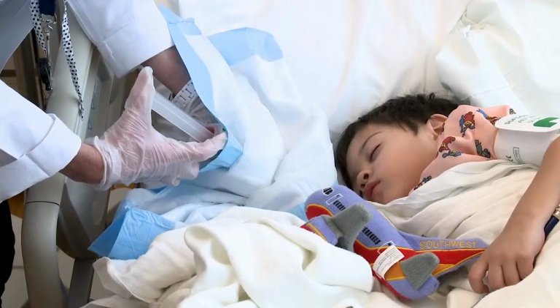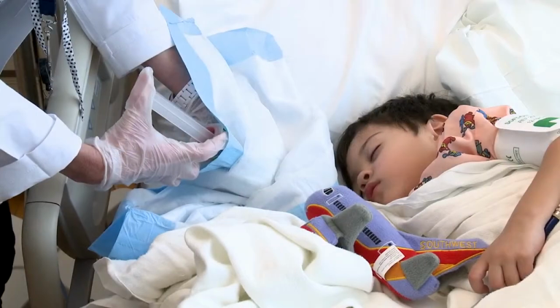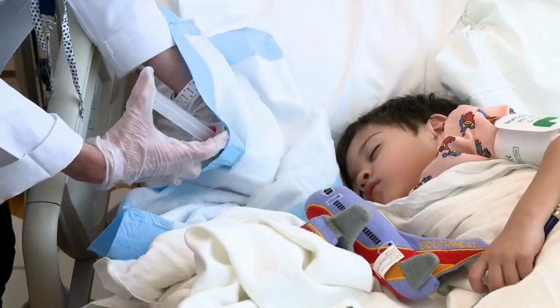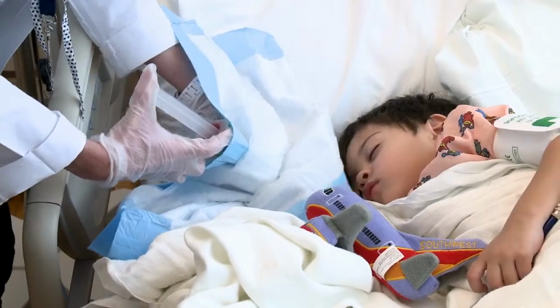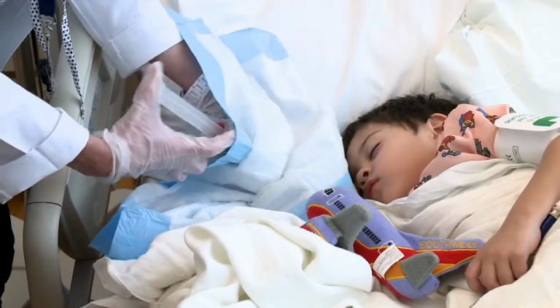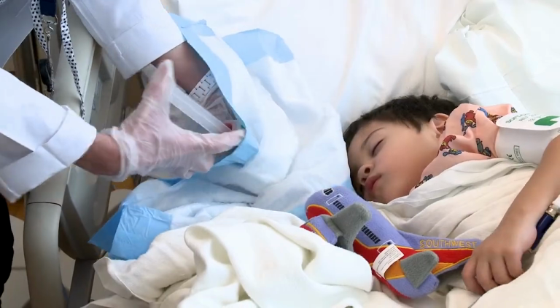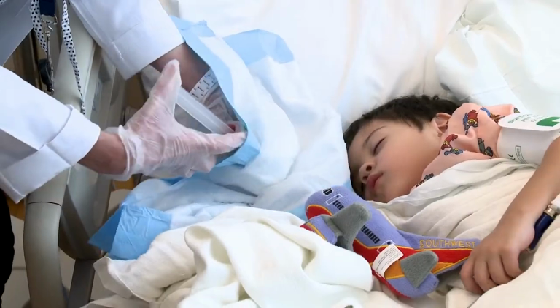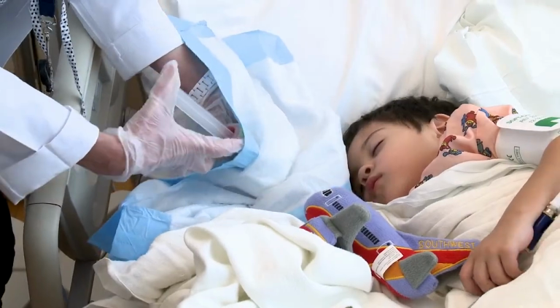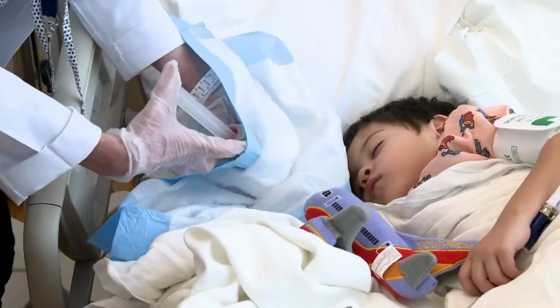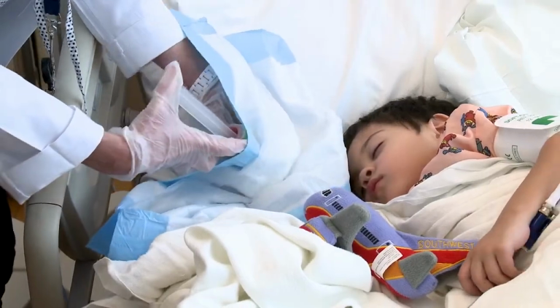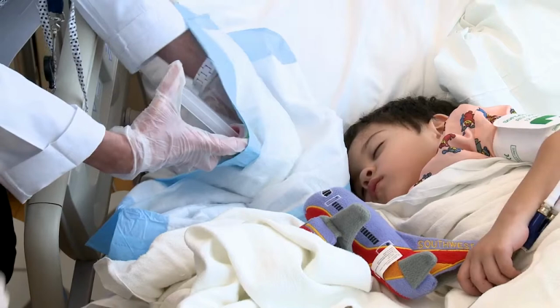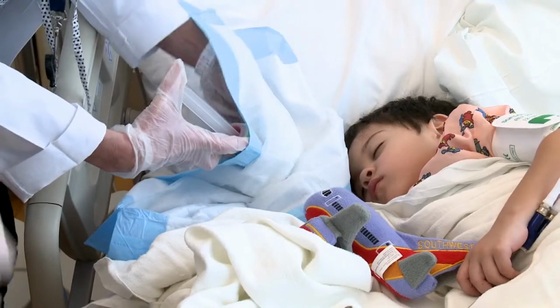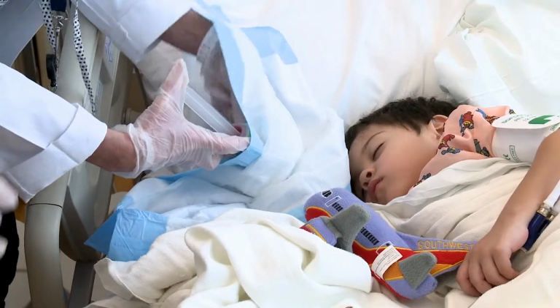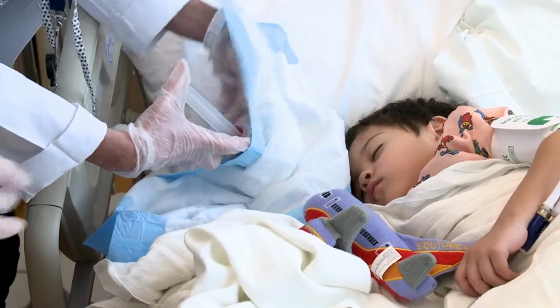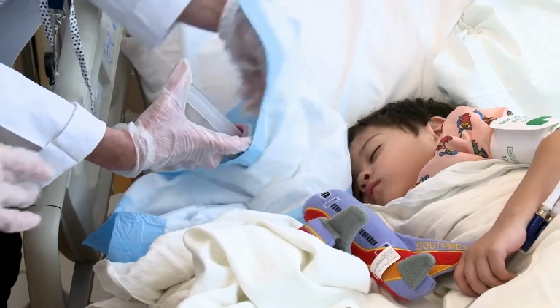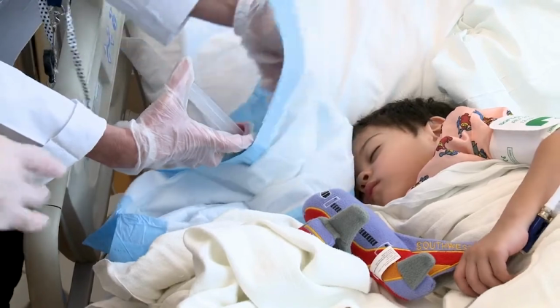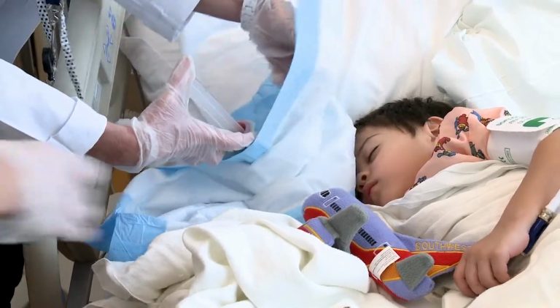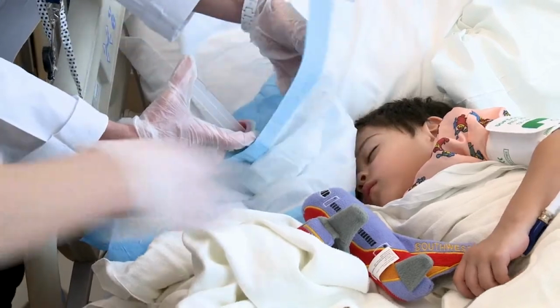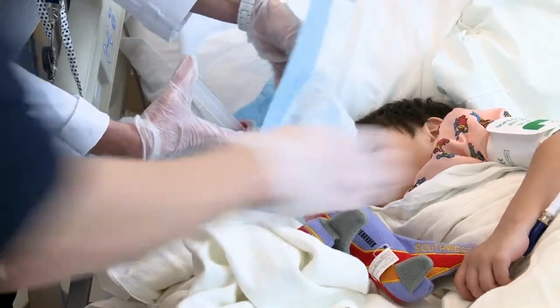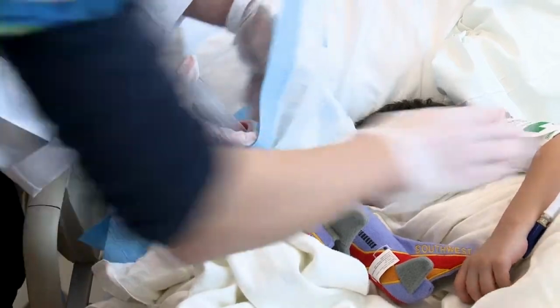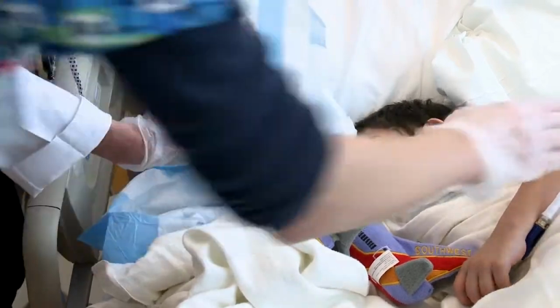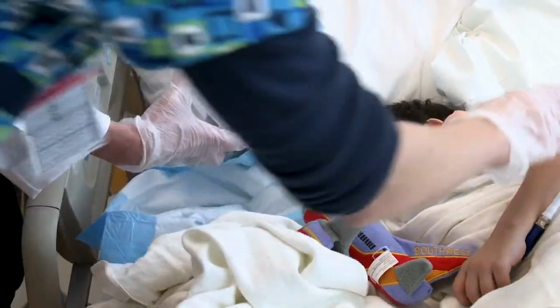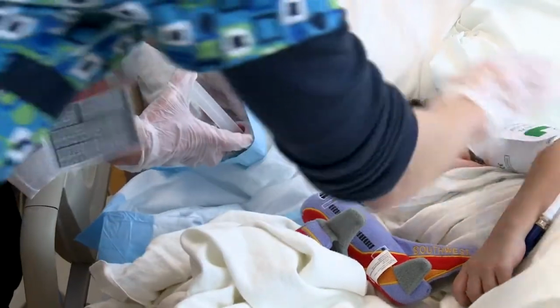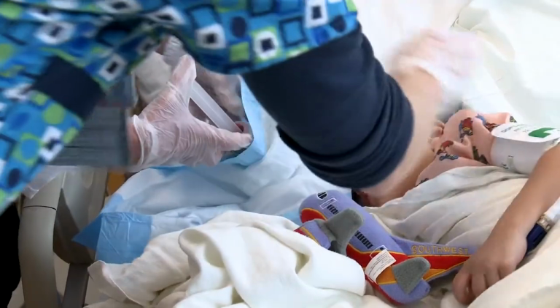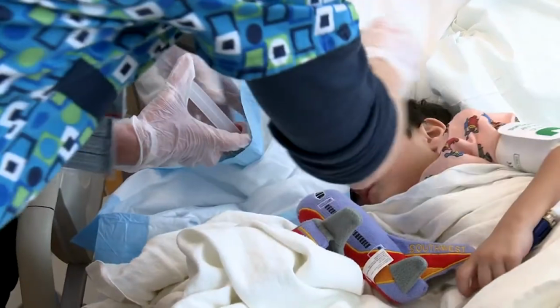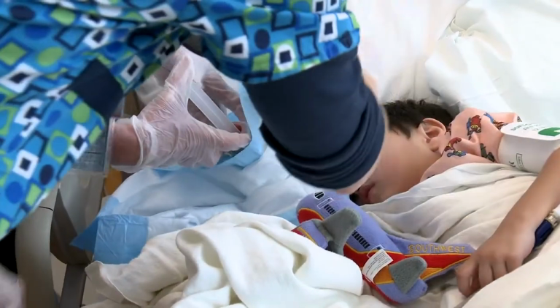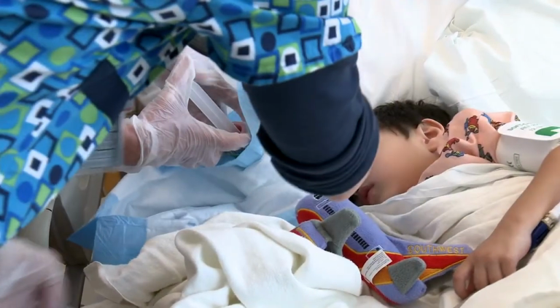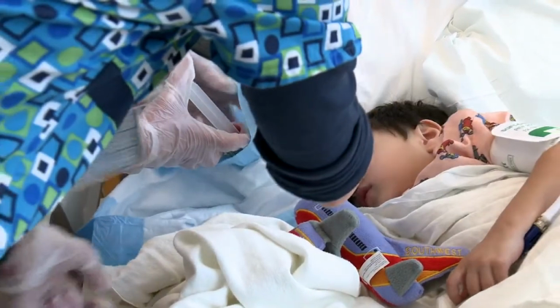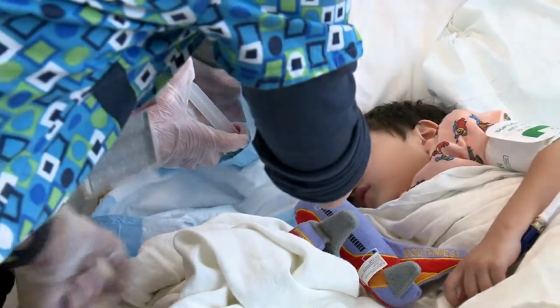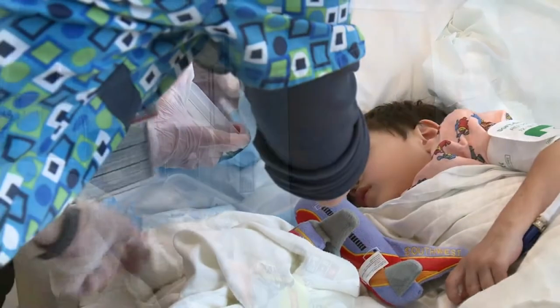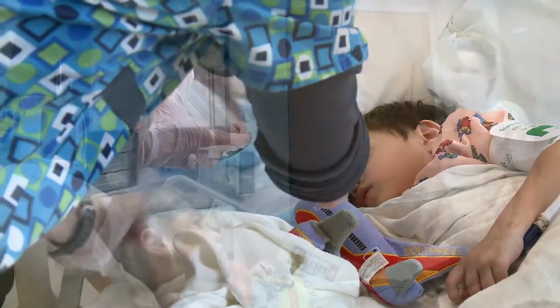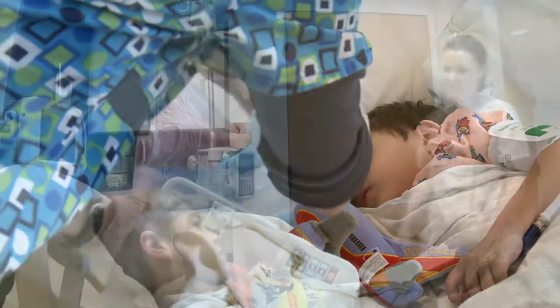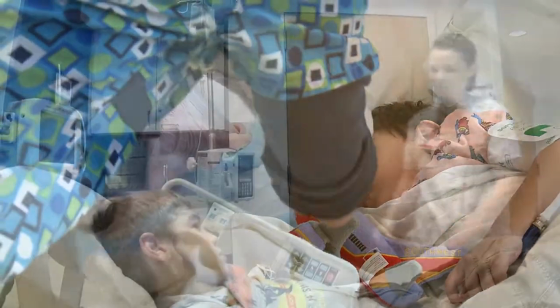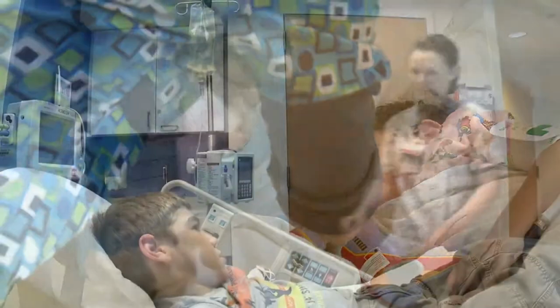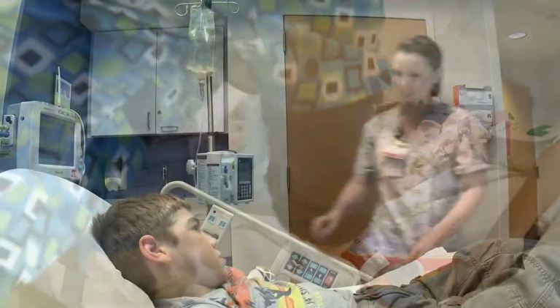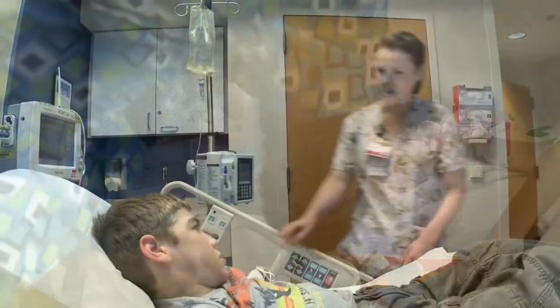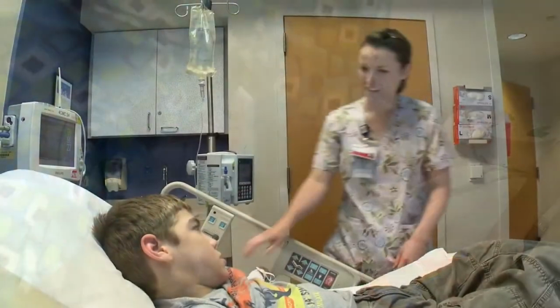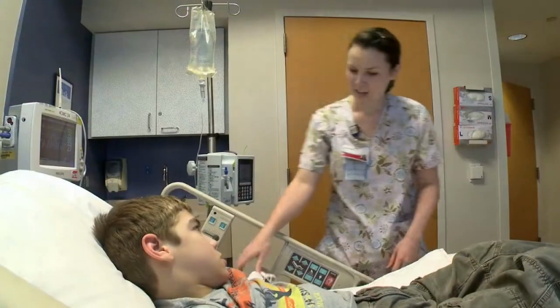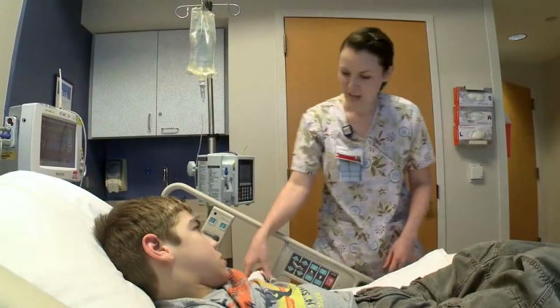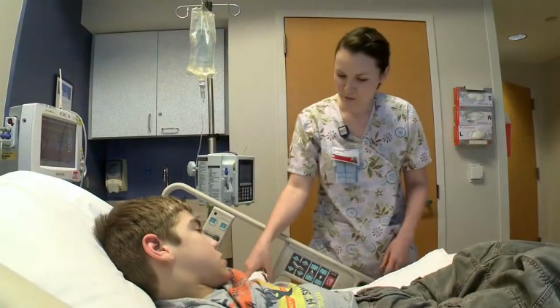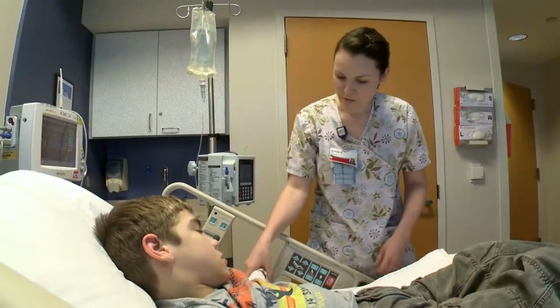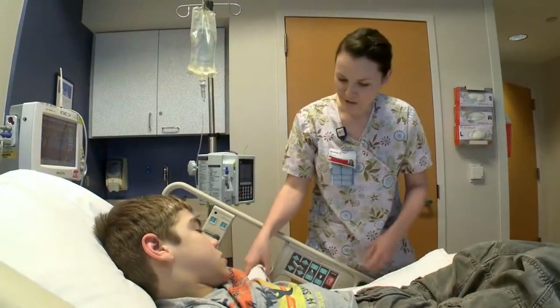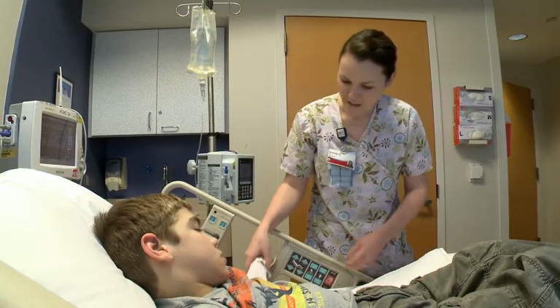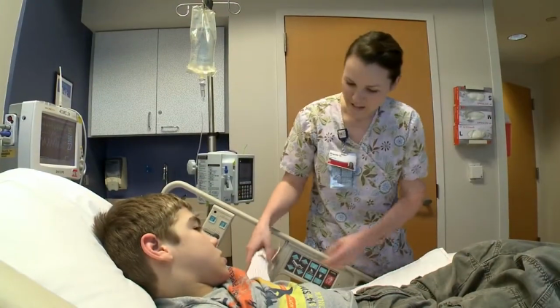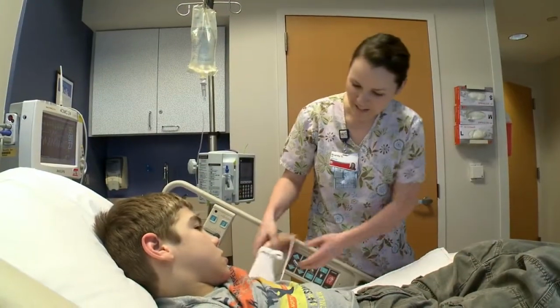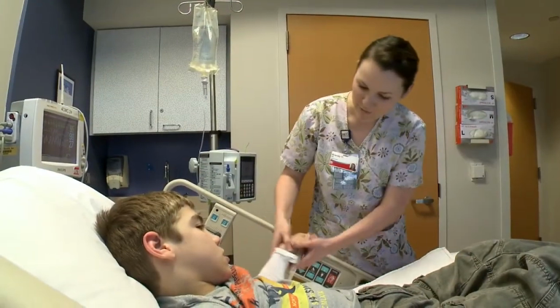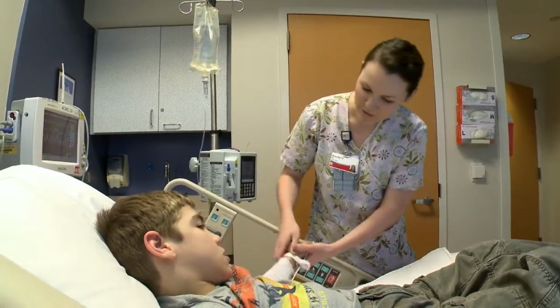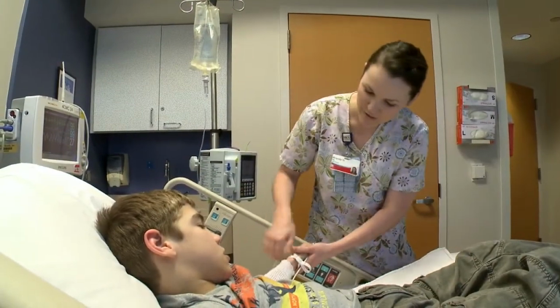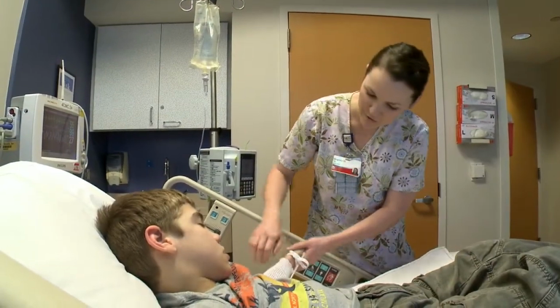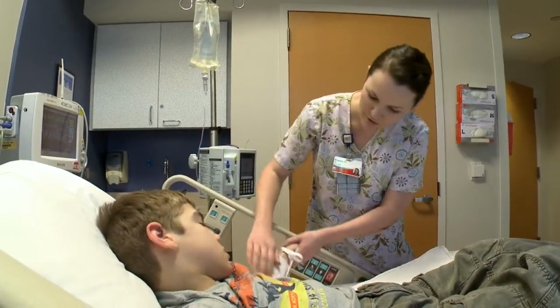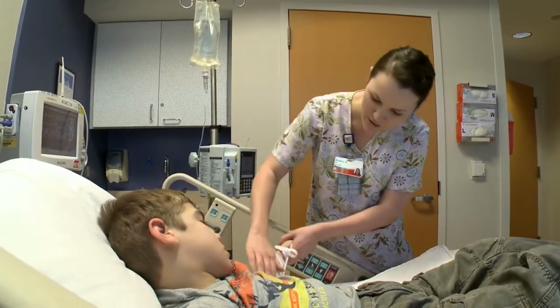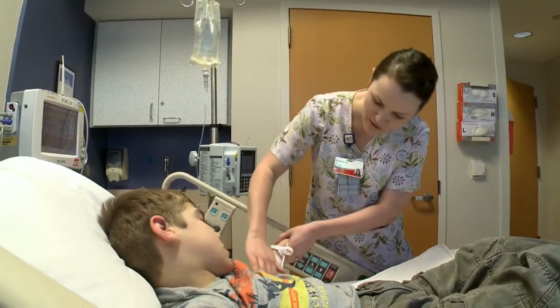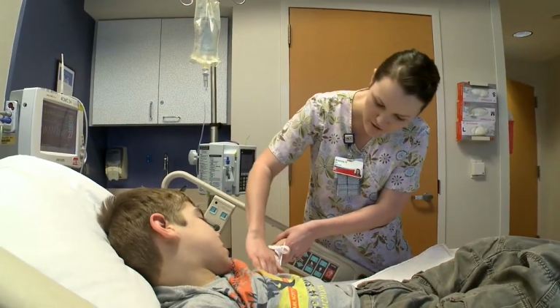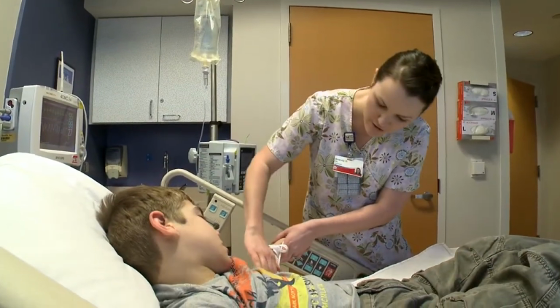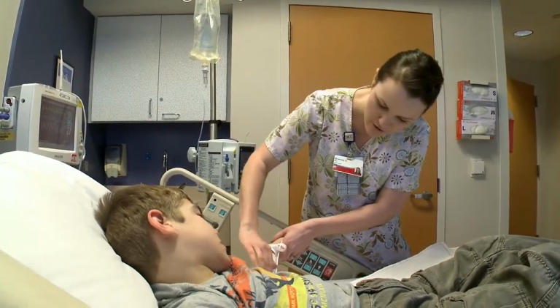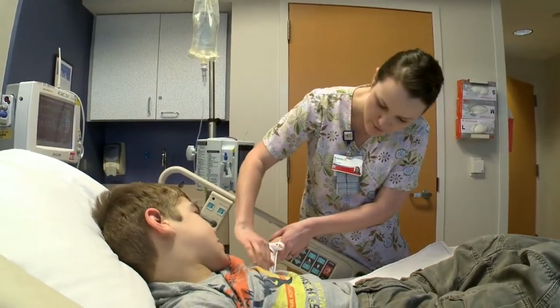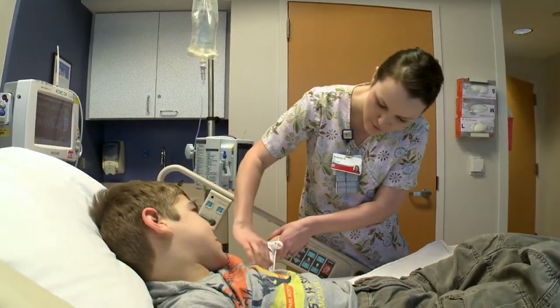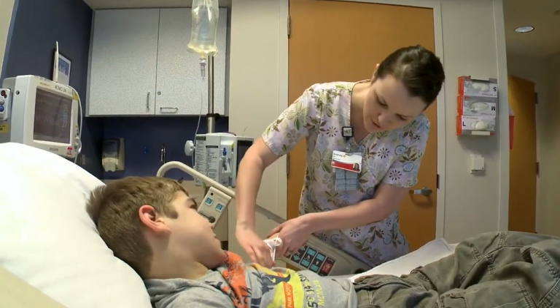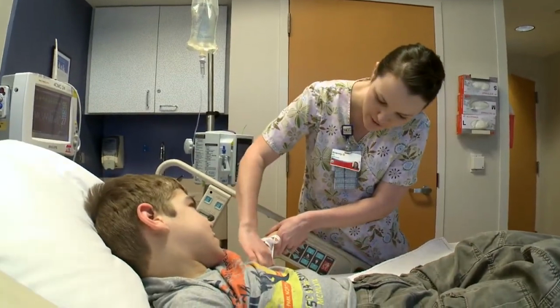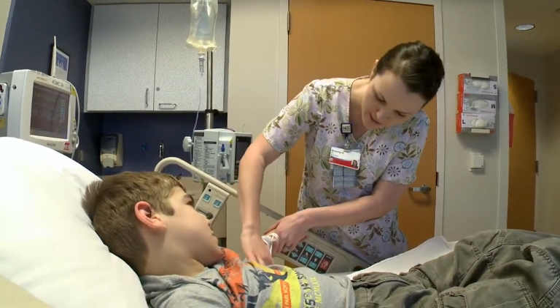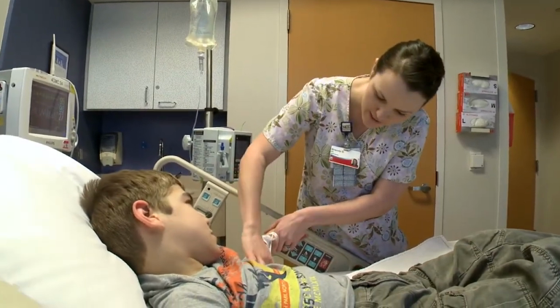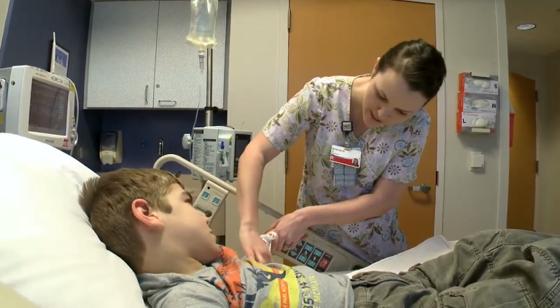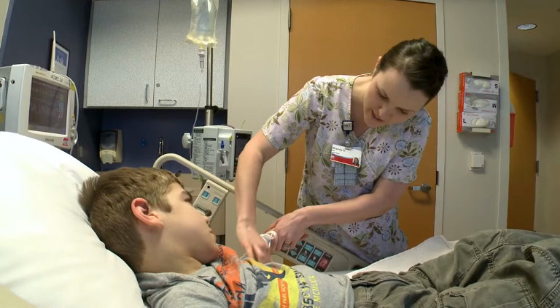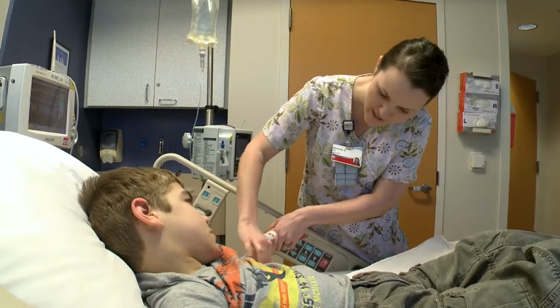We offer the largest team of pediatric specialists in the region who diagnose and treat both routine and complex conditions.